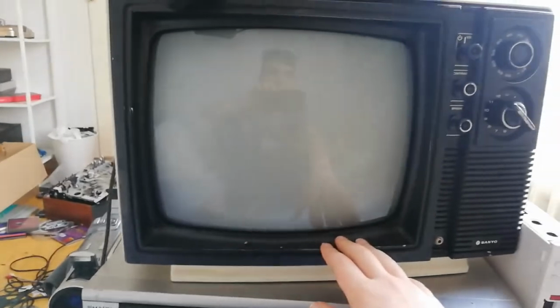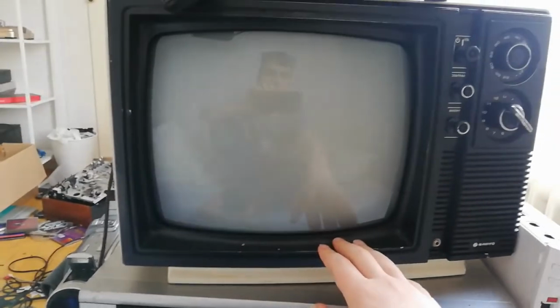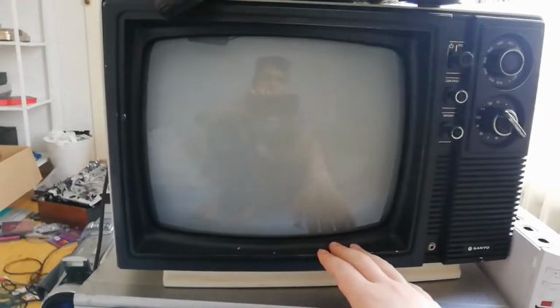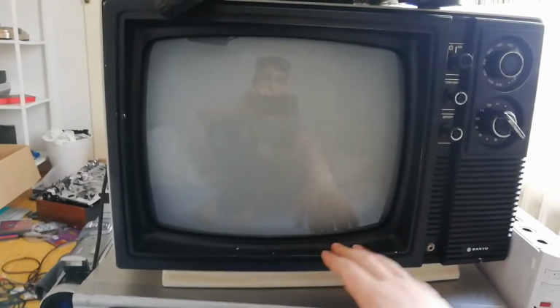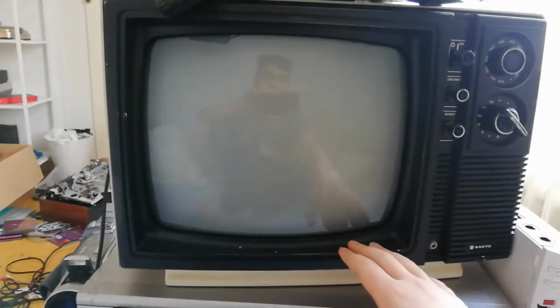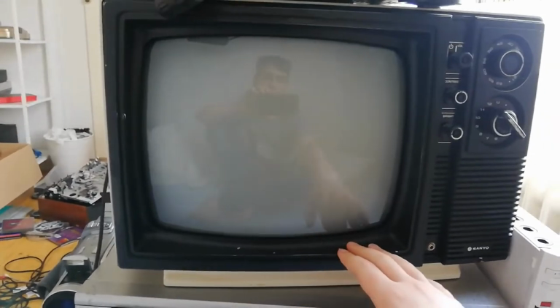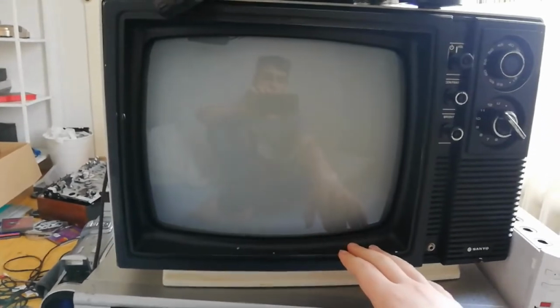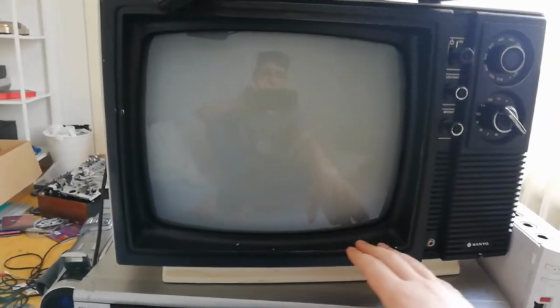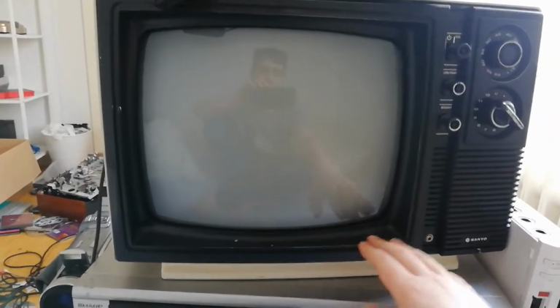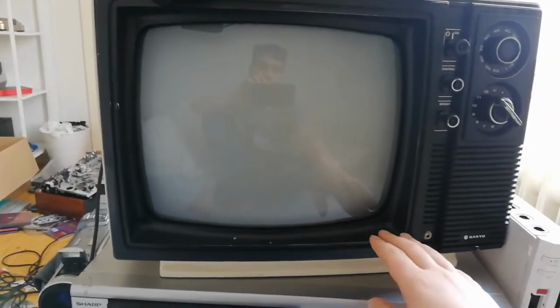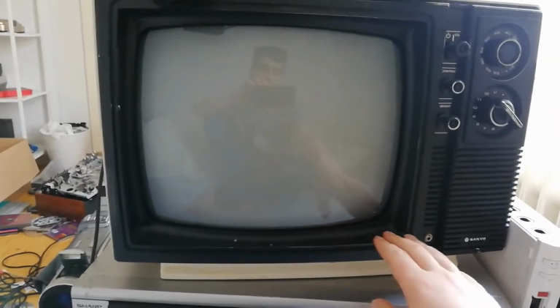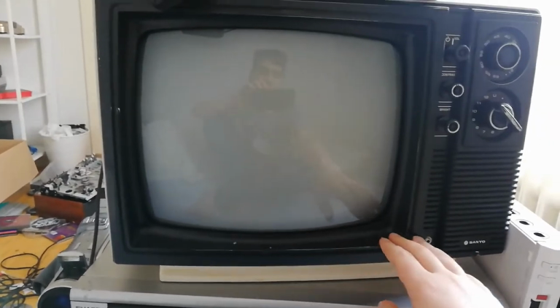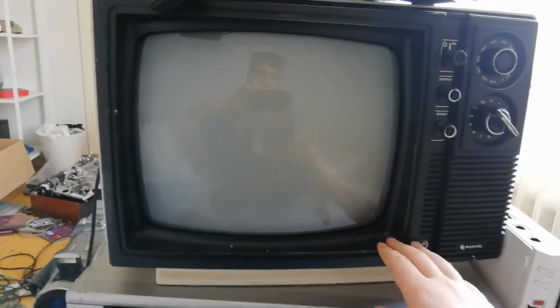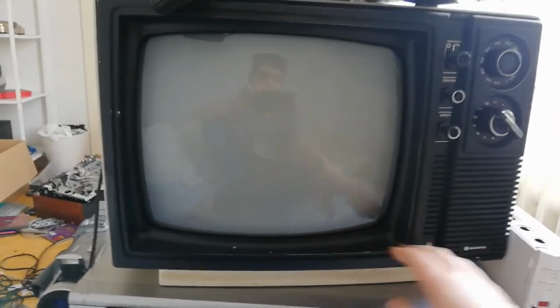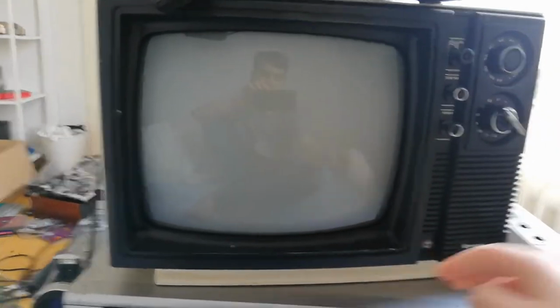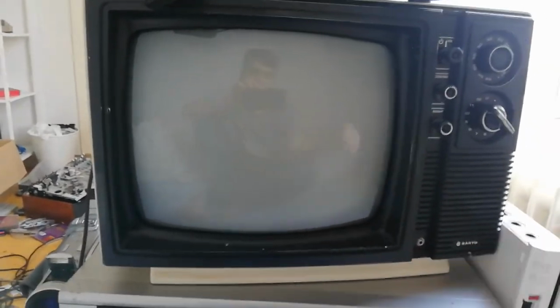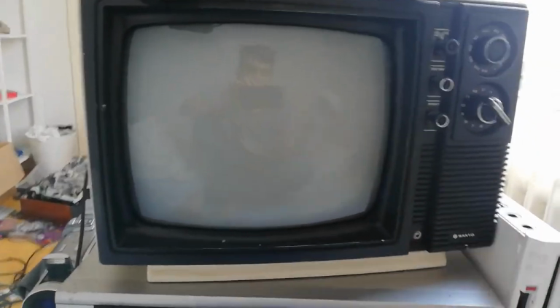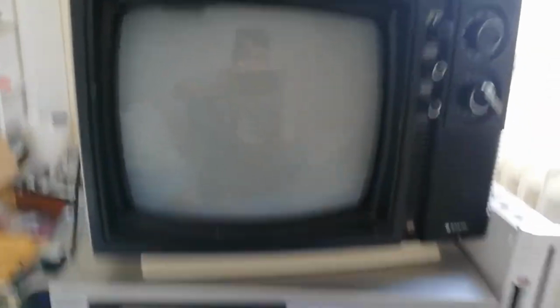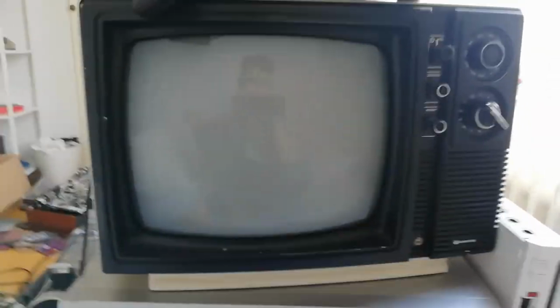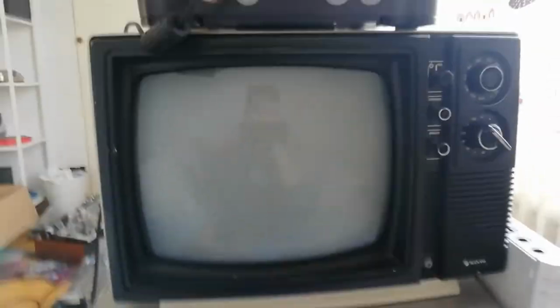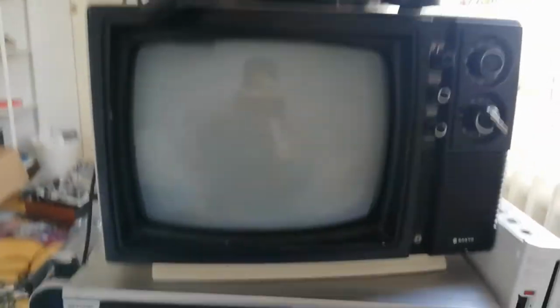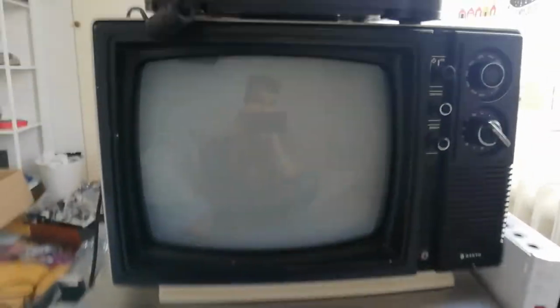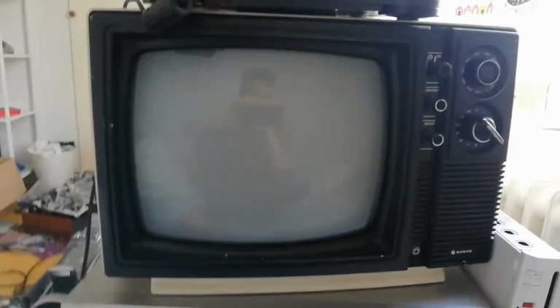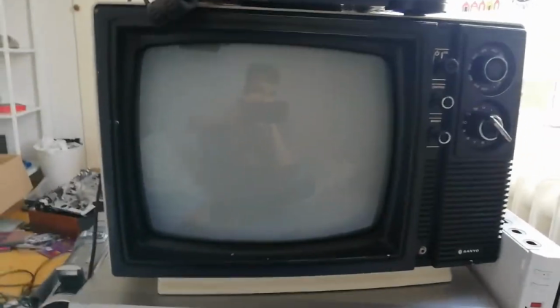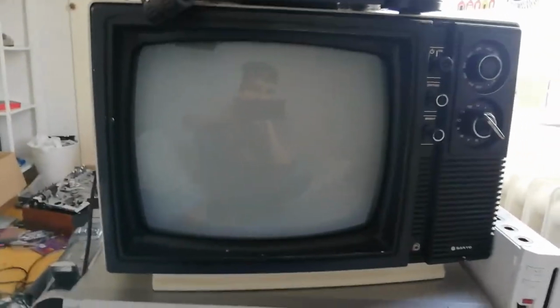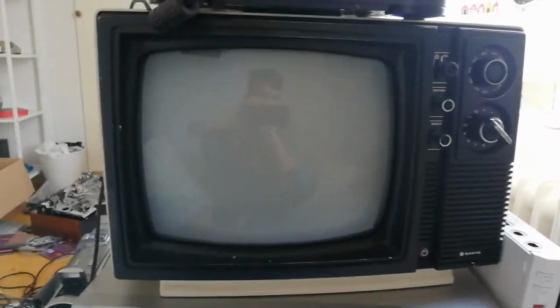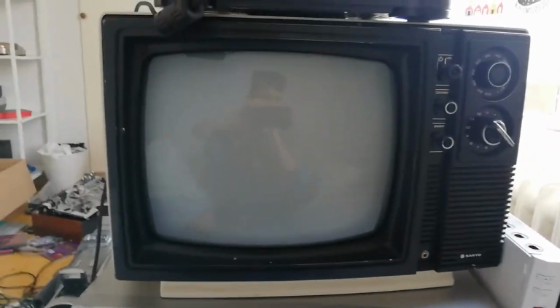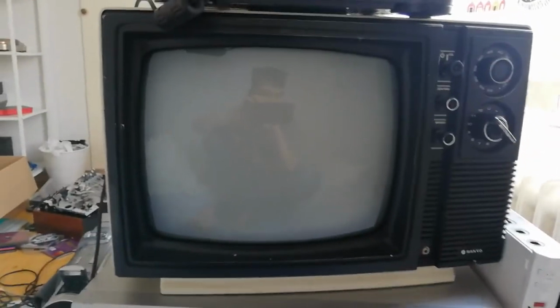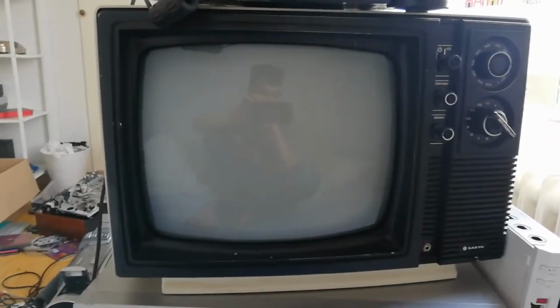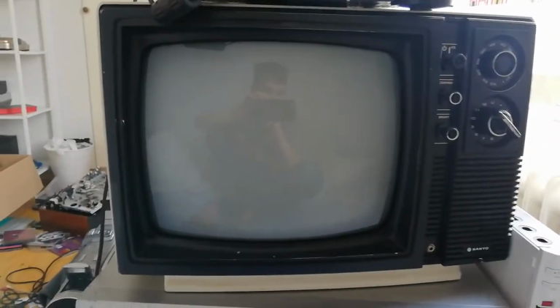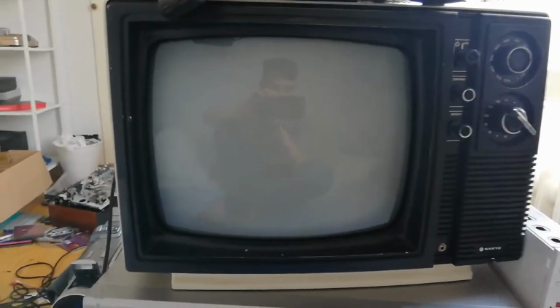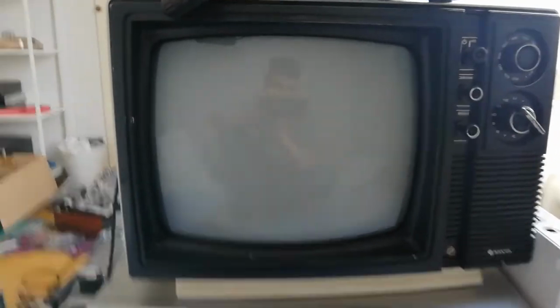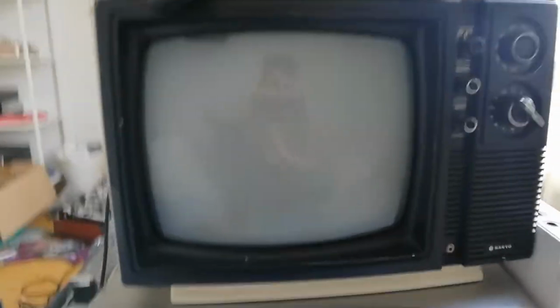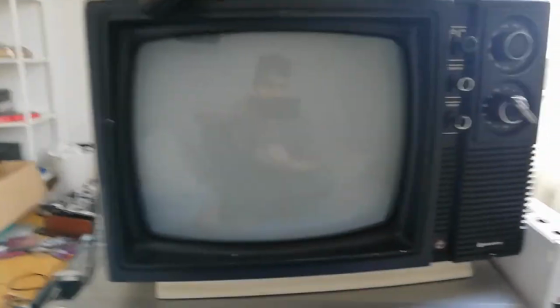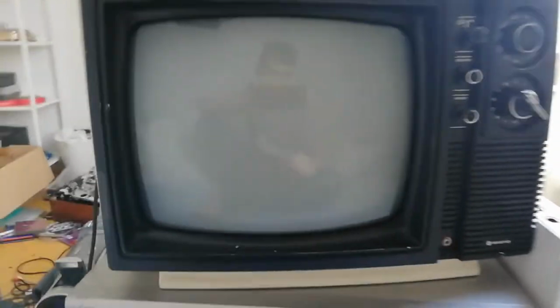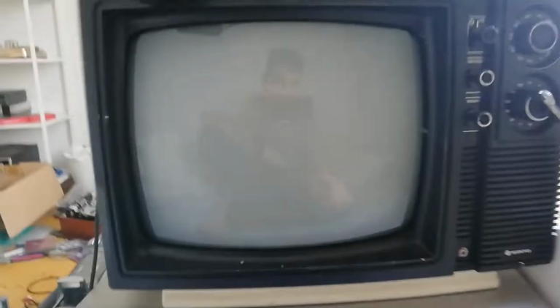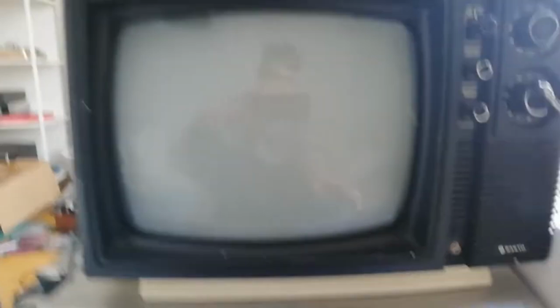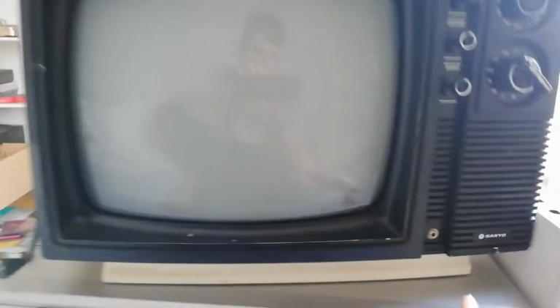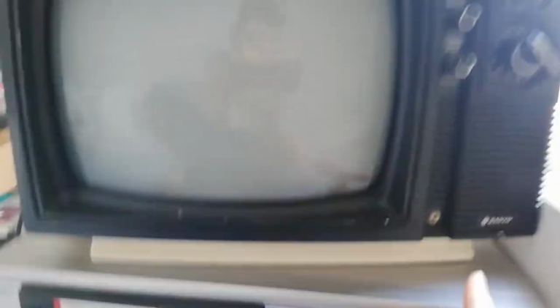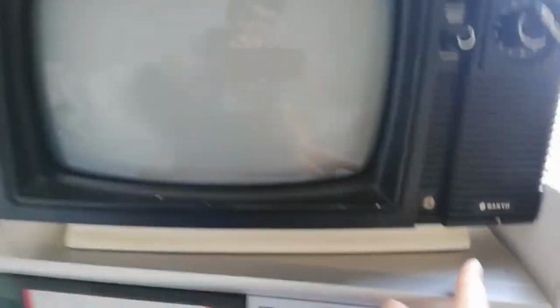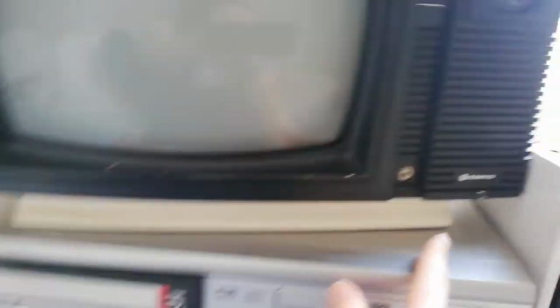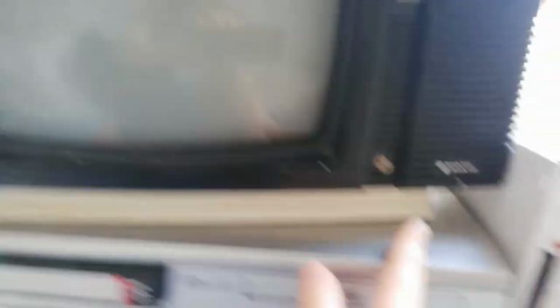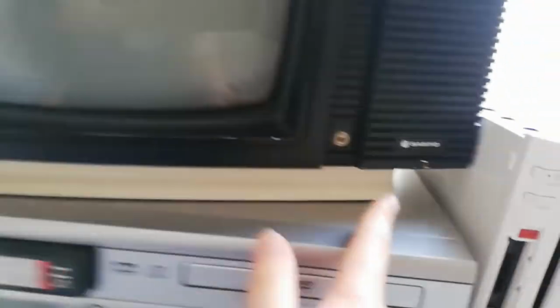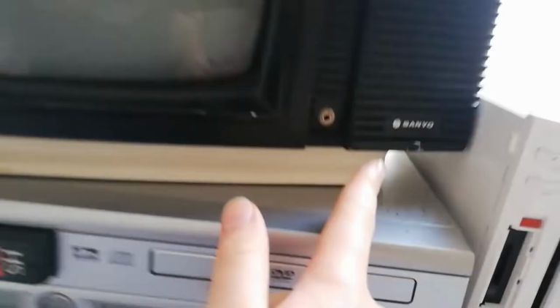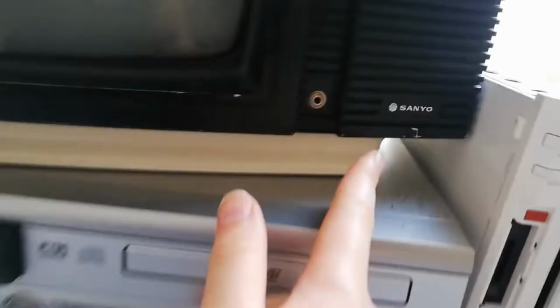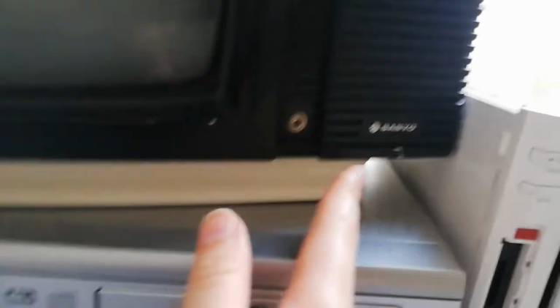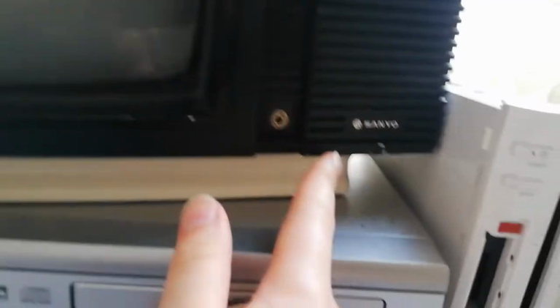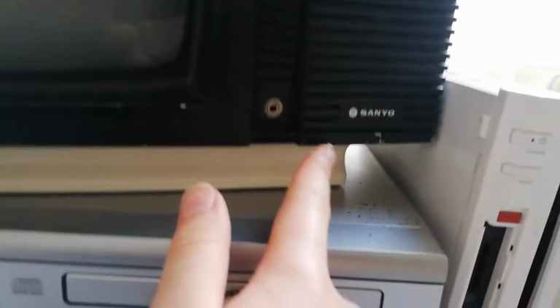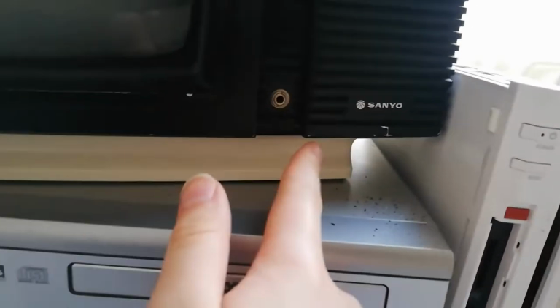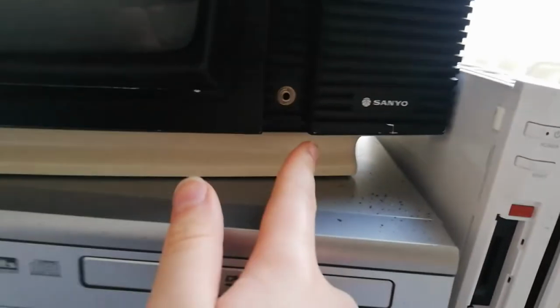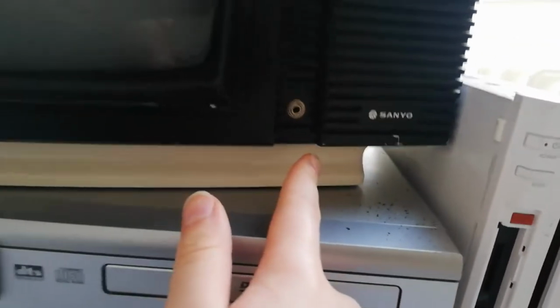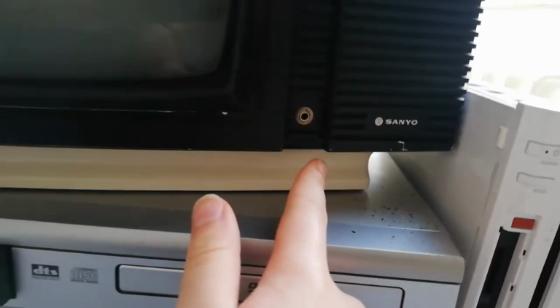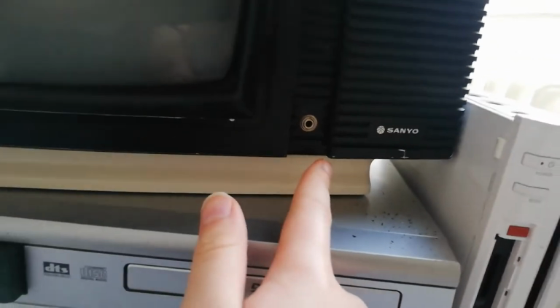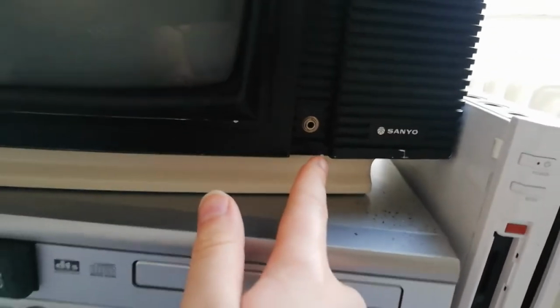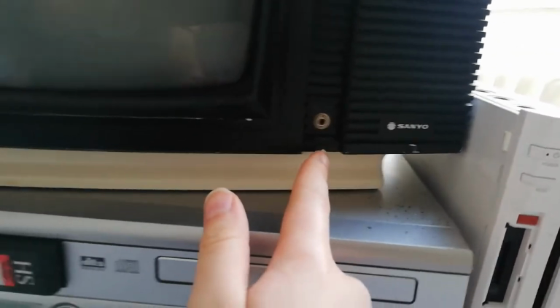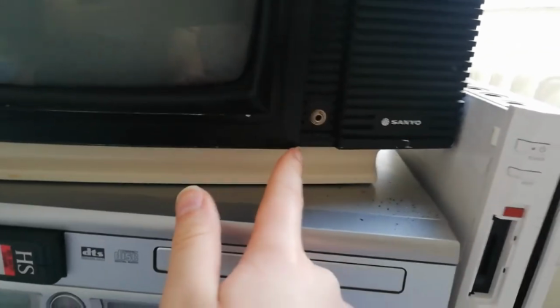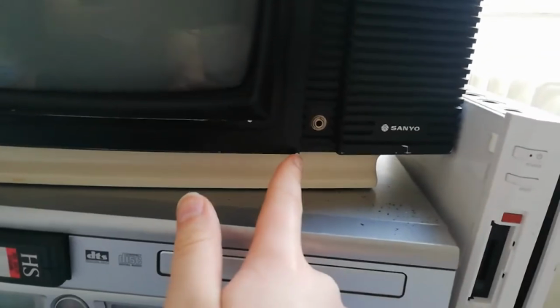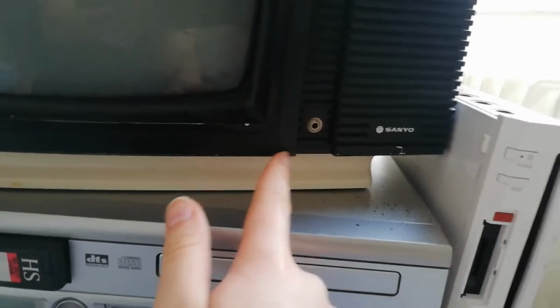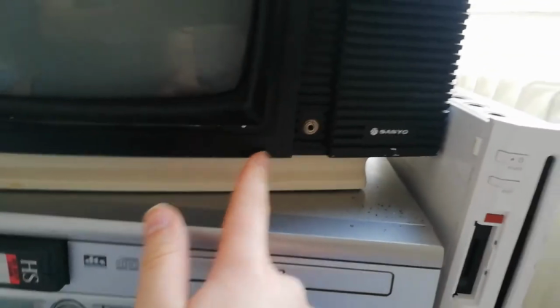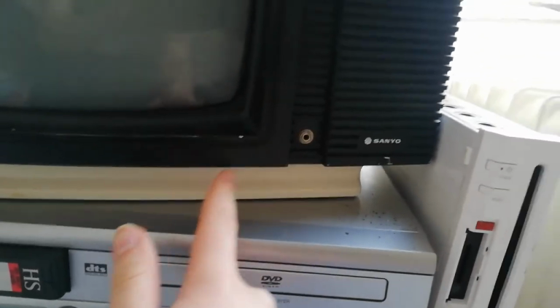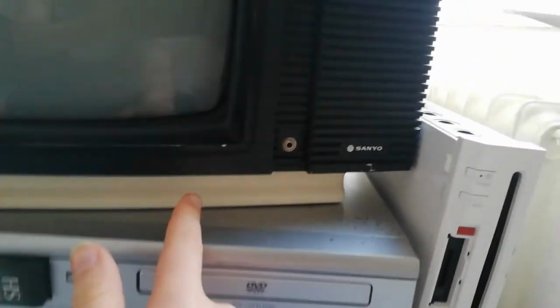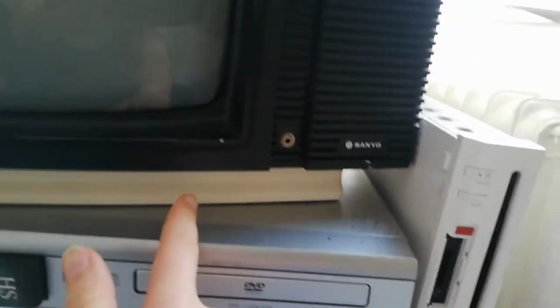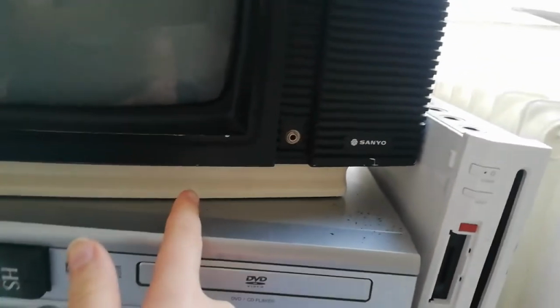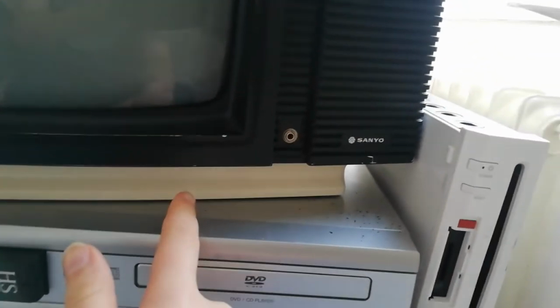Hello and welcome to a new YouTube video. Today we're gonna review this new CRT.